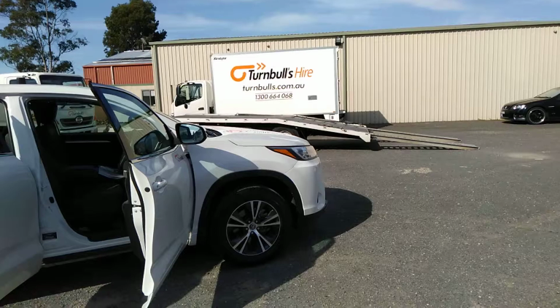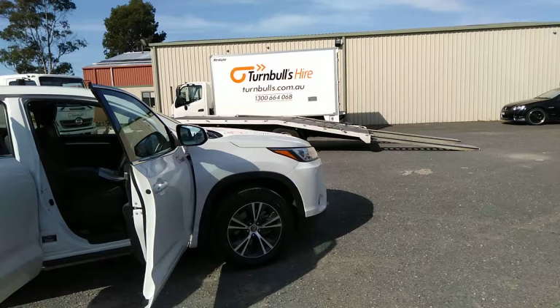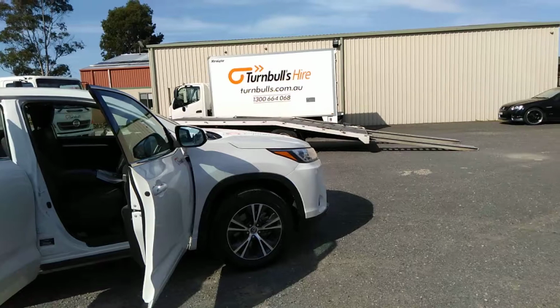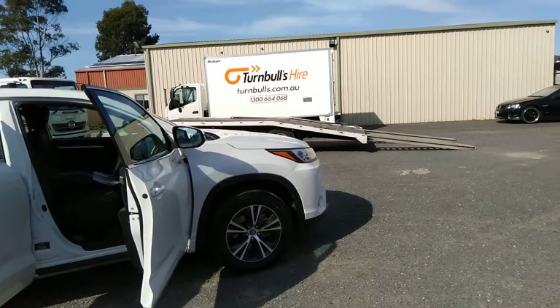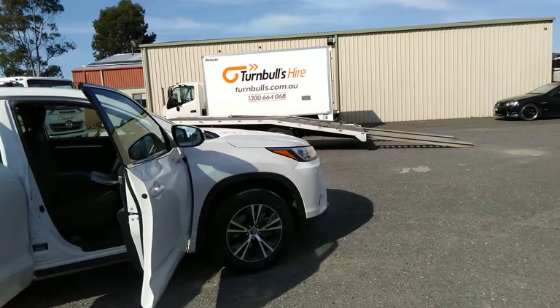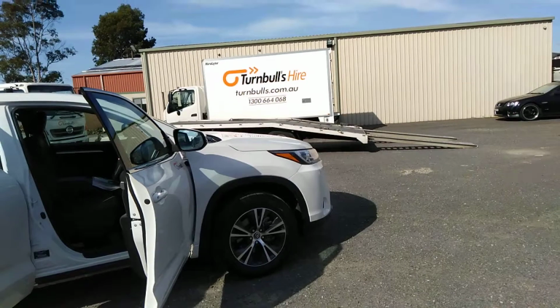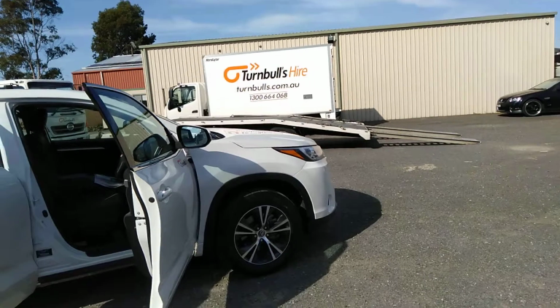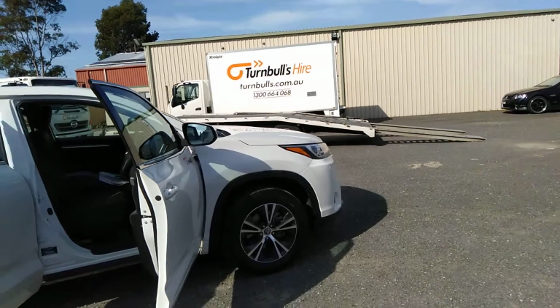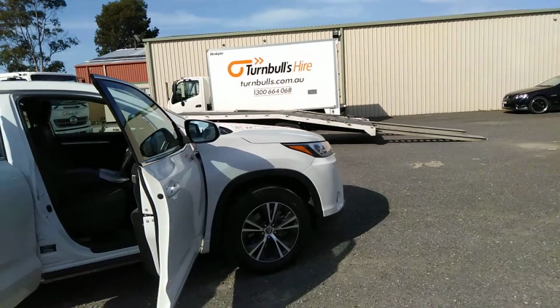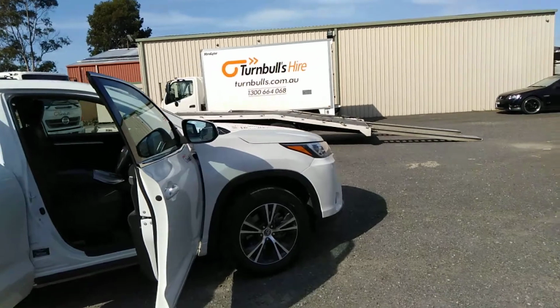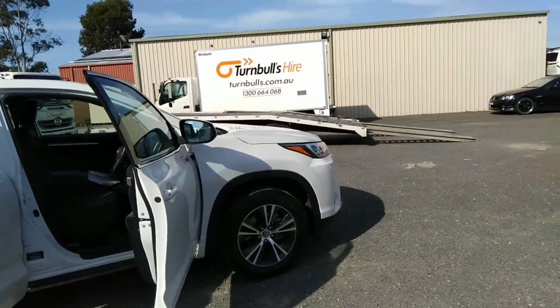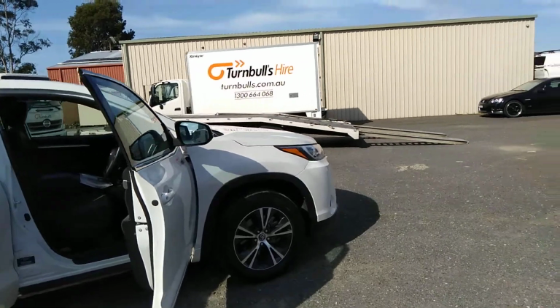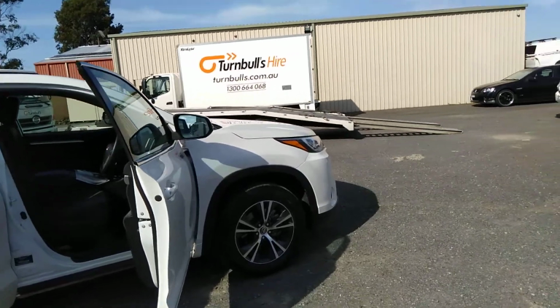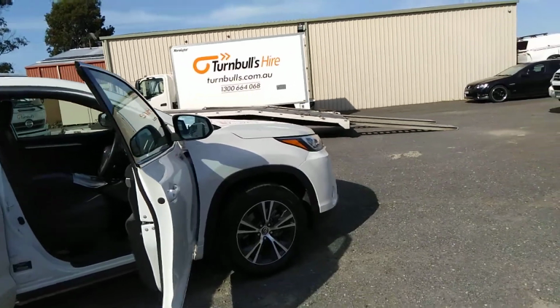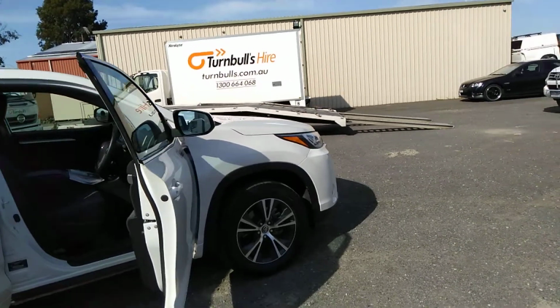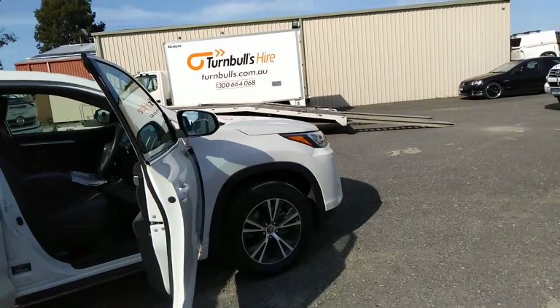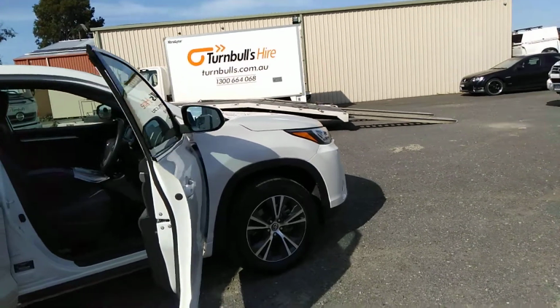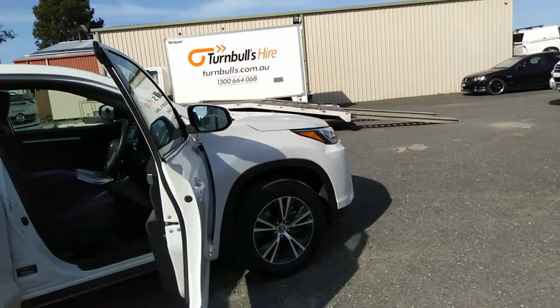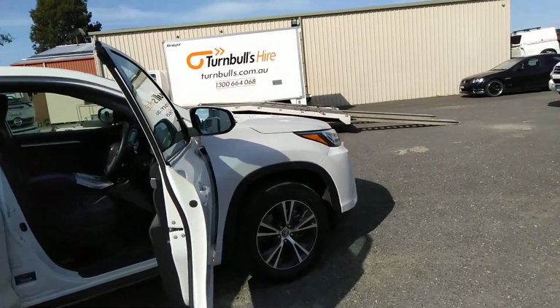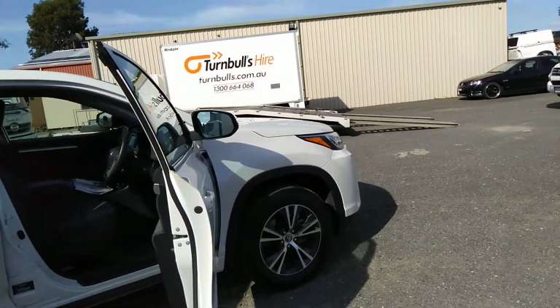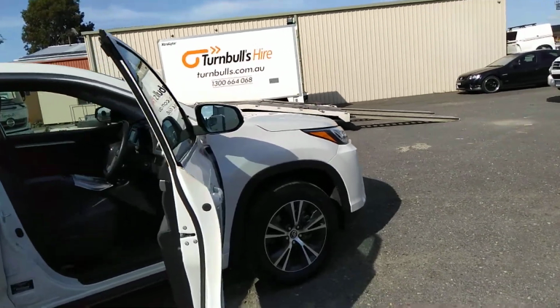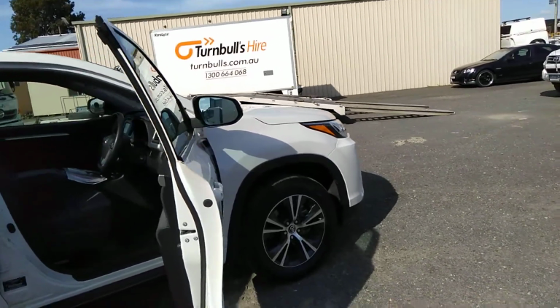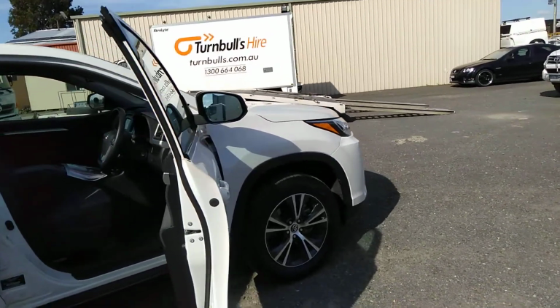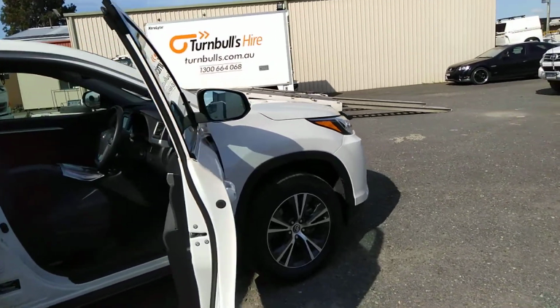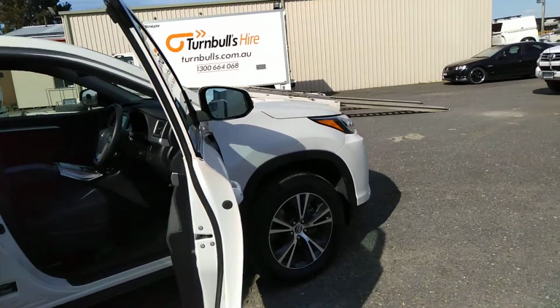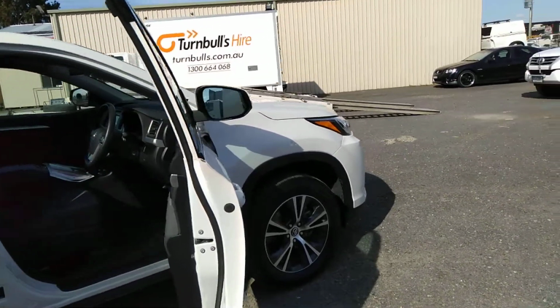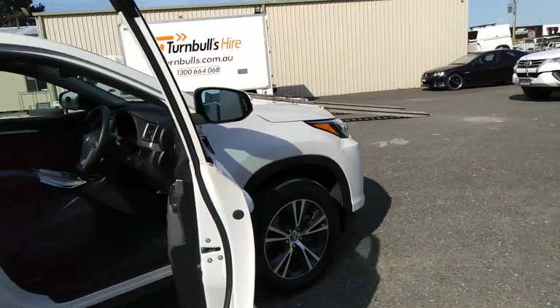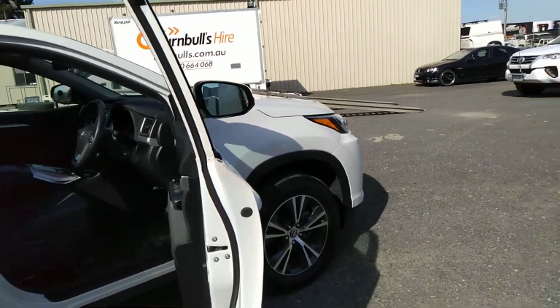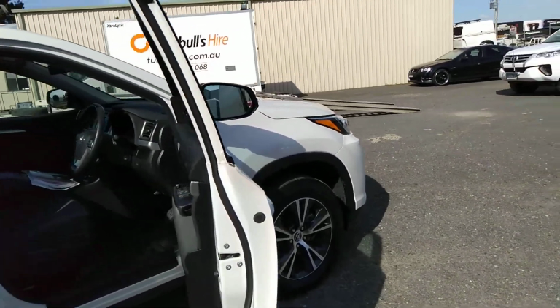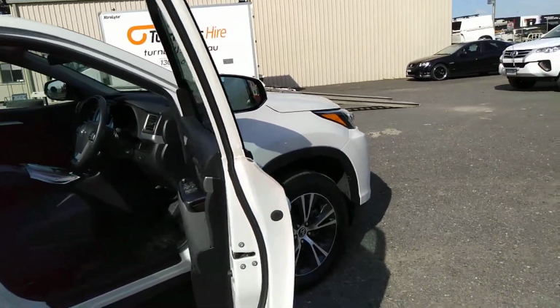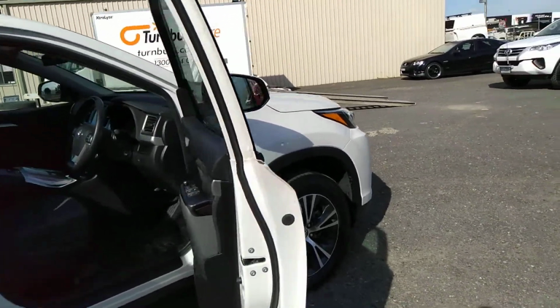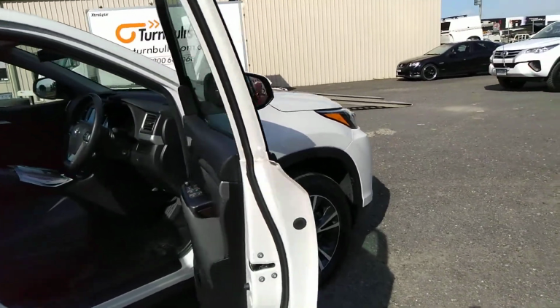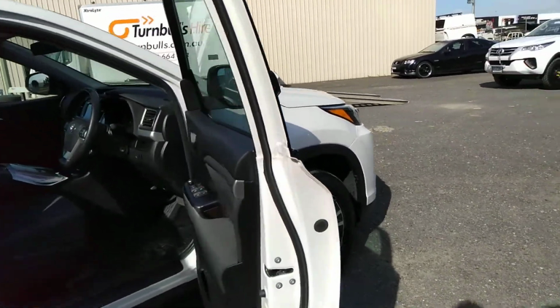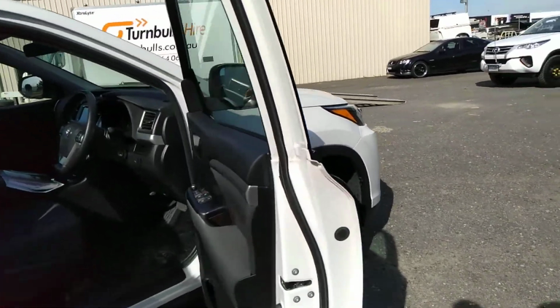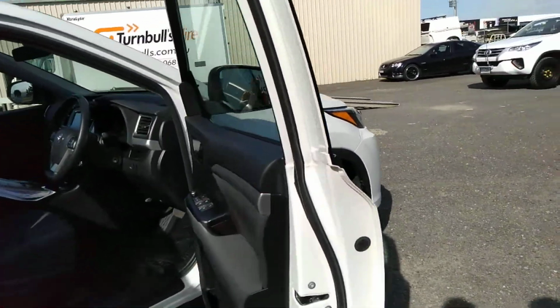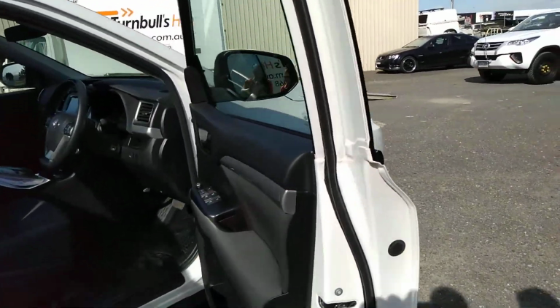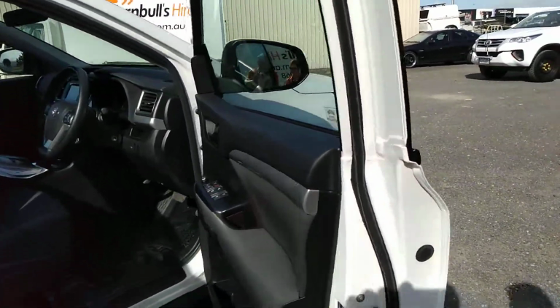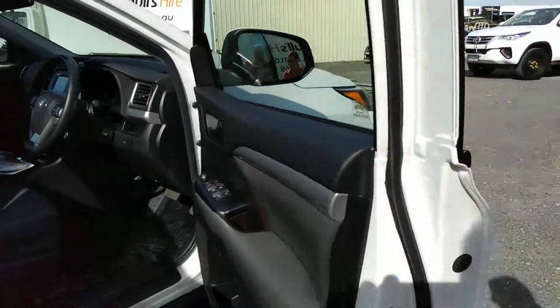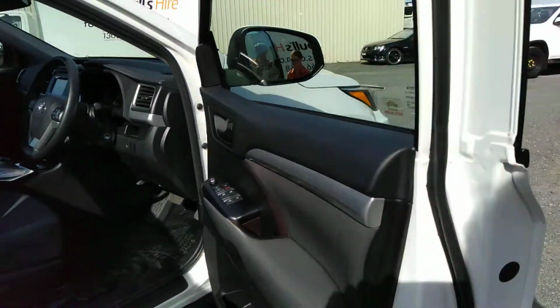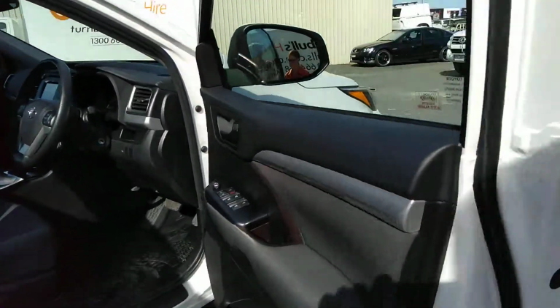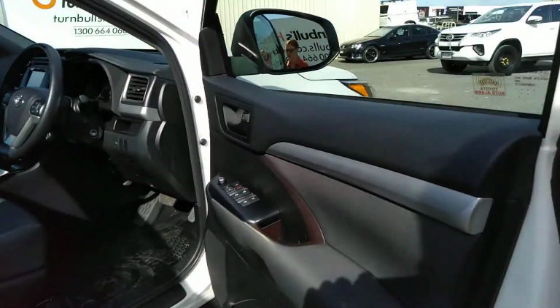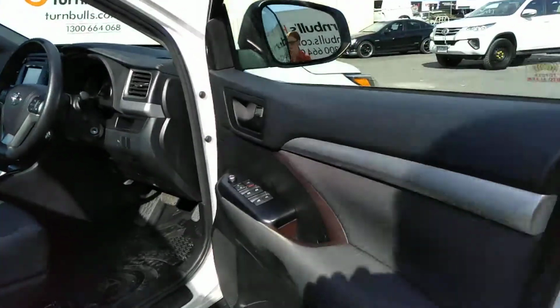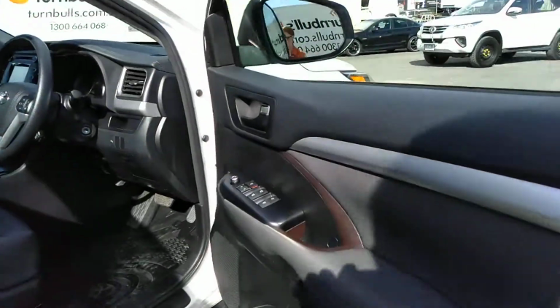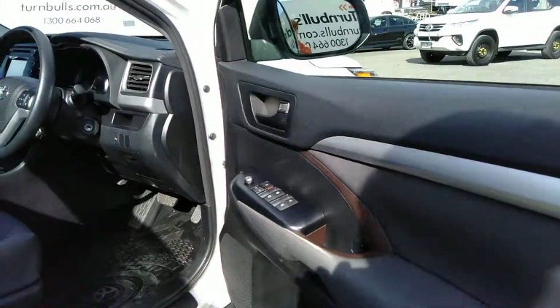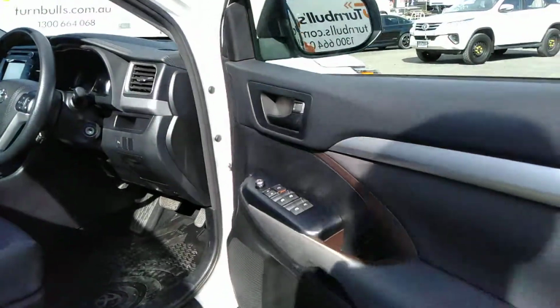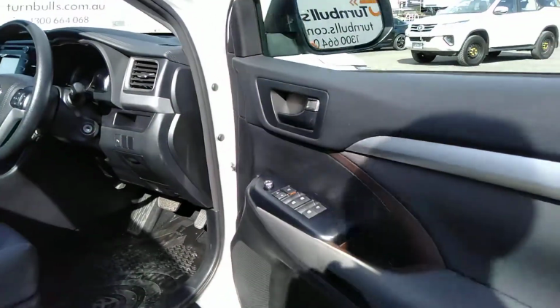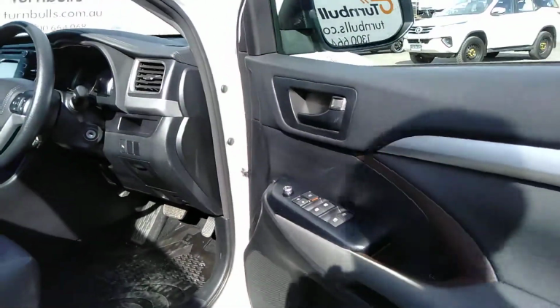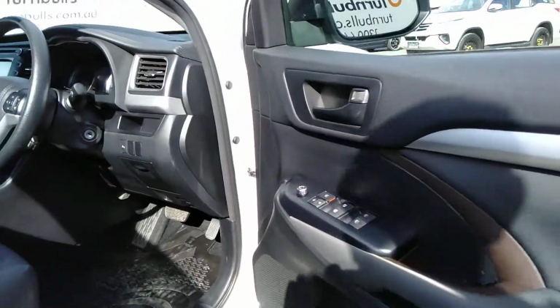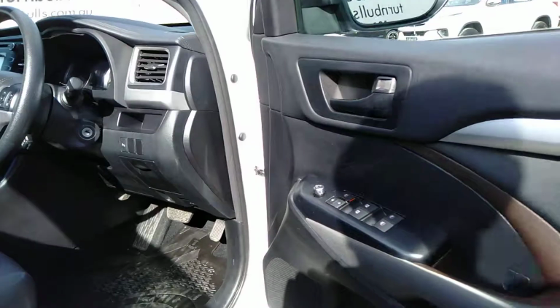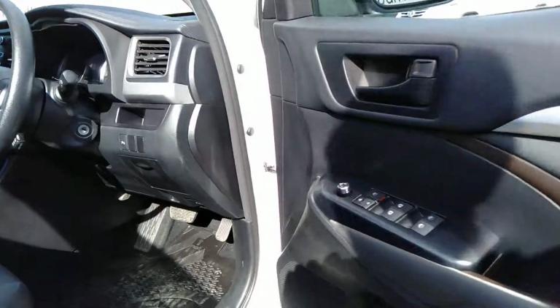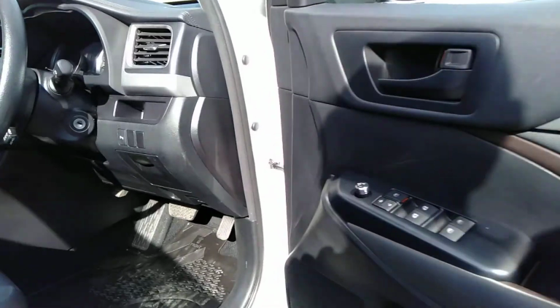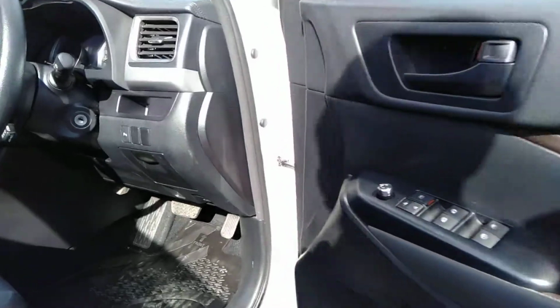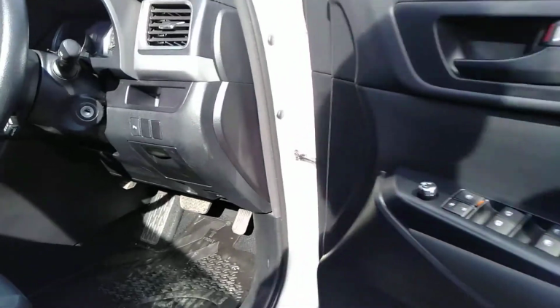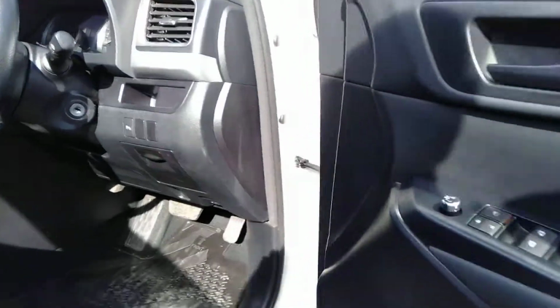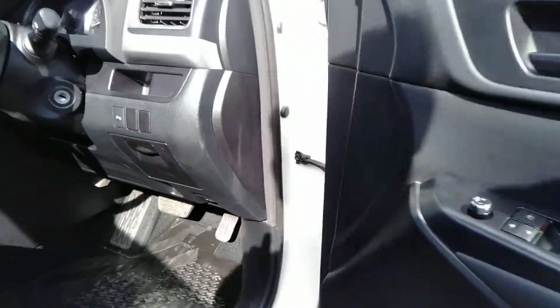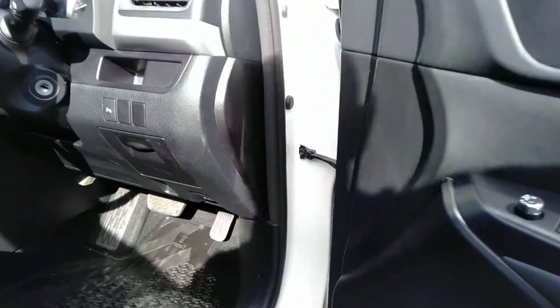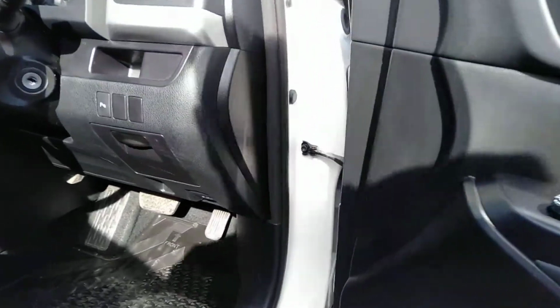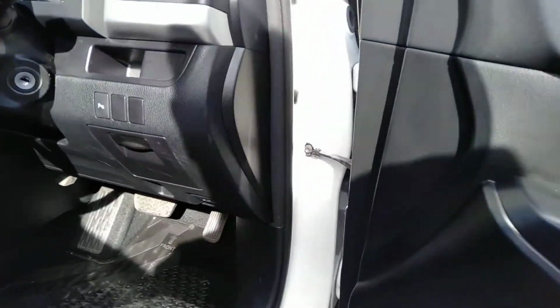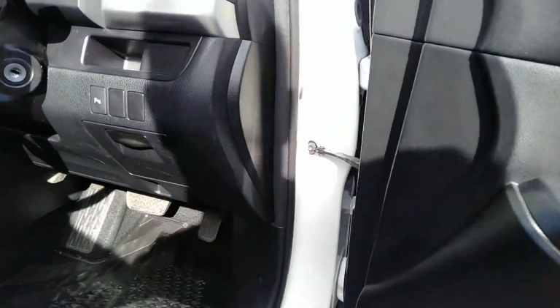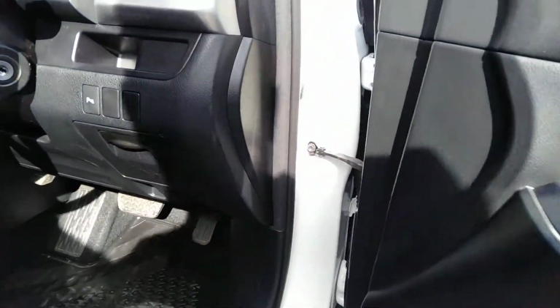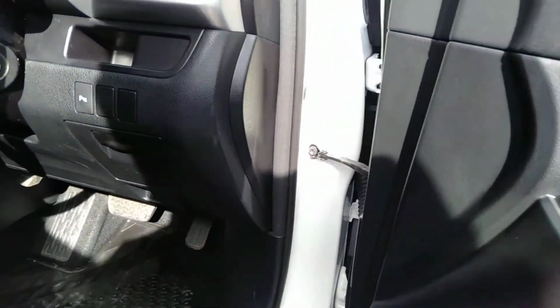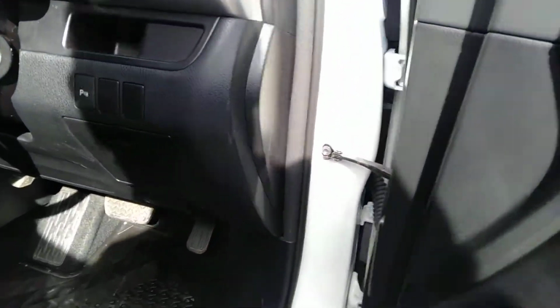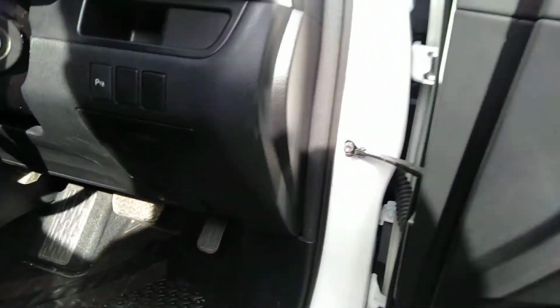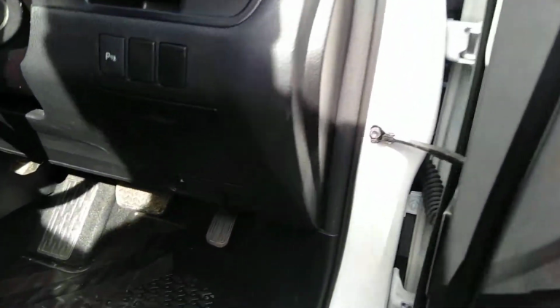Welcome and thank you for choosing Termals Hire. We have made a short video on the Toyota 7-seat Kluger.